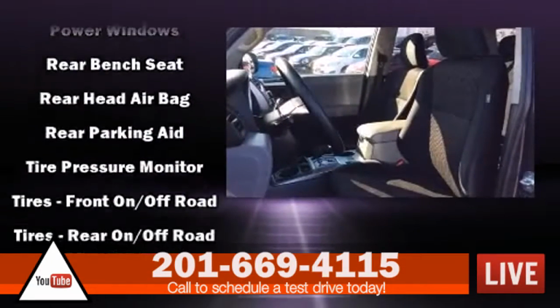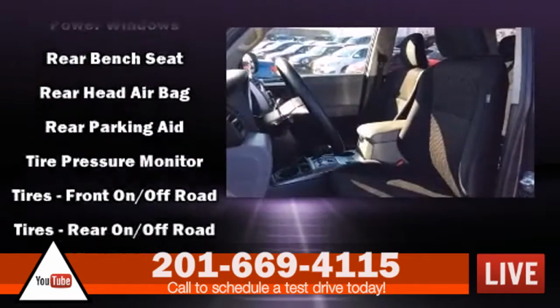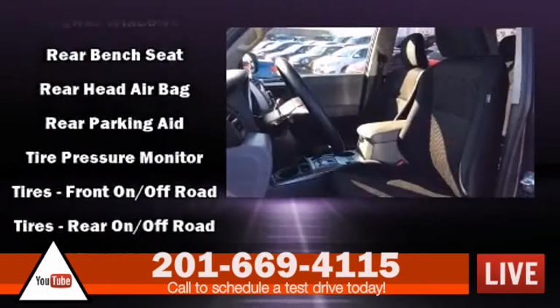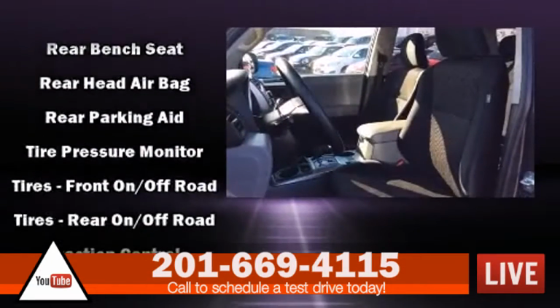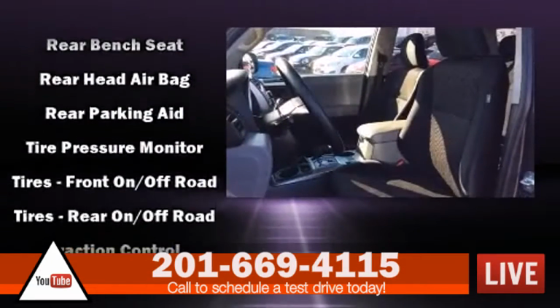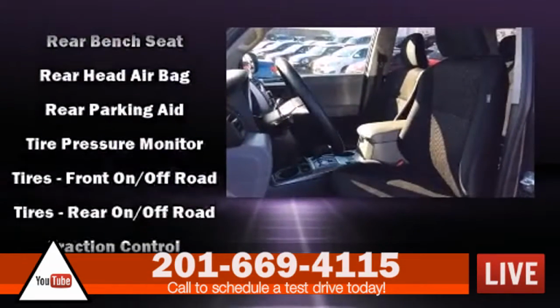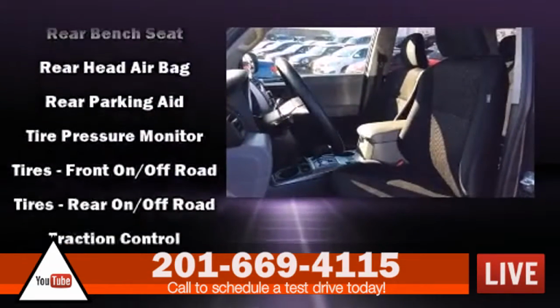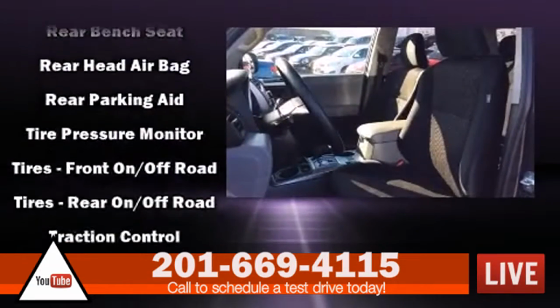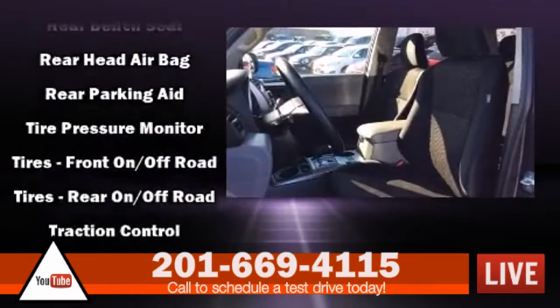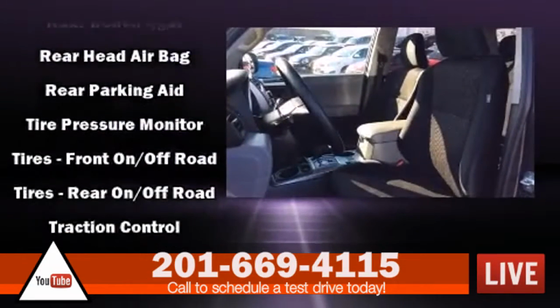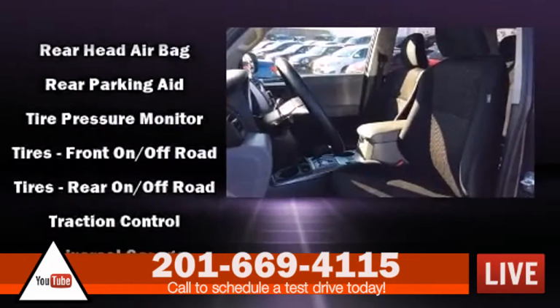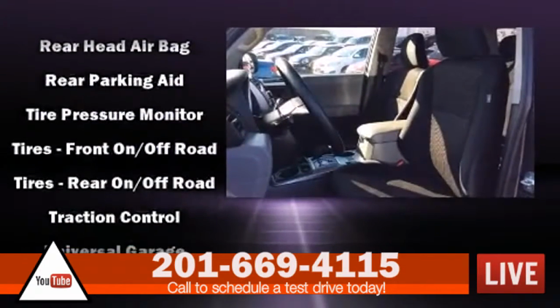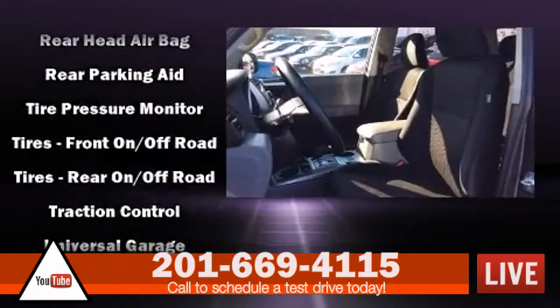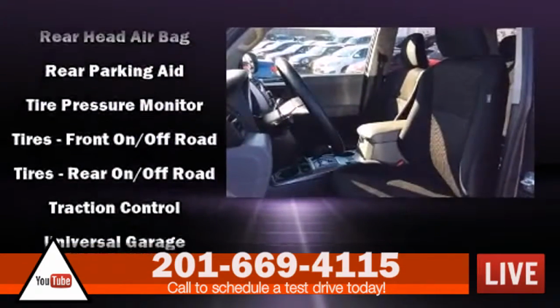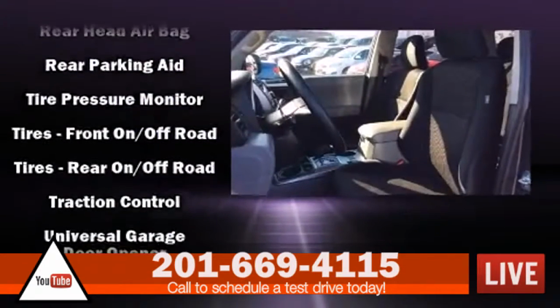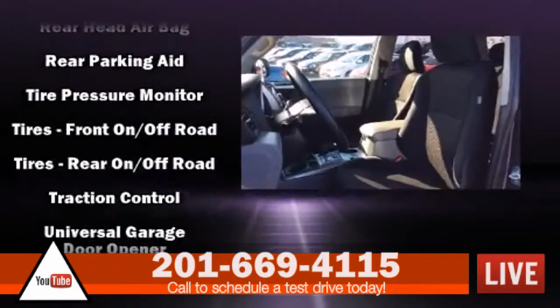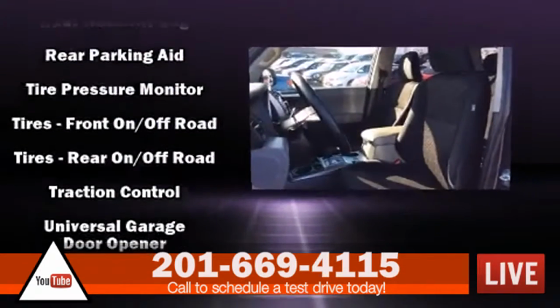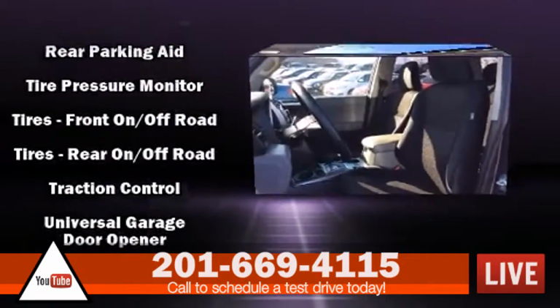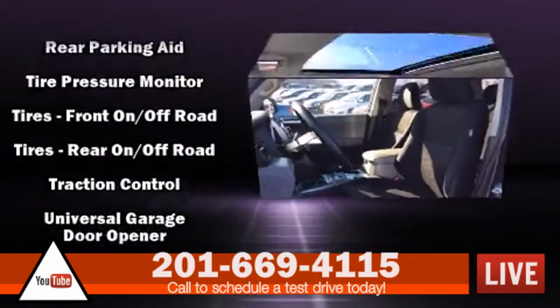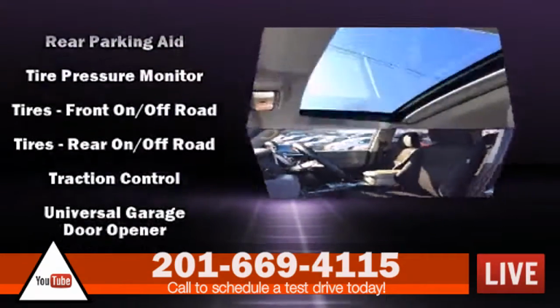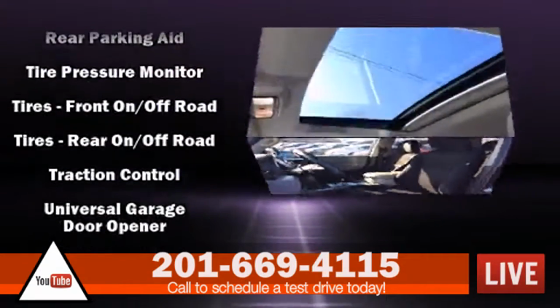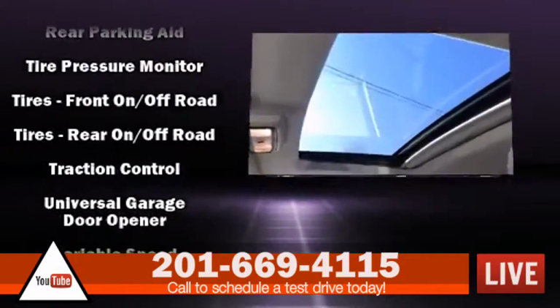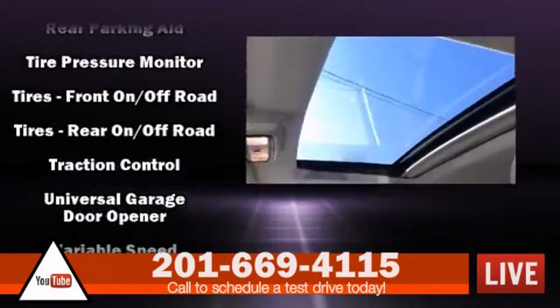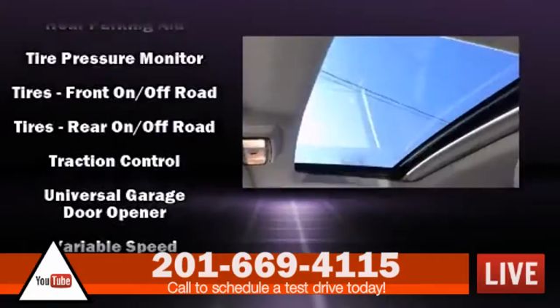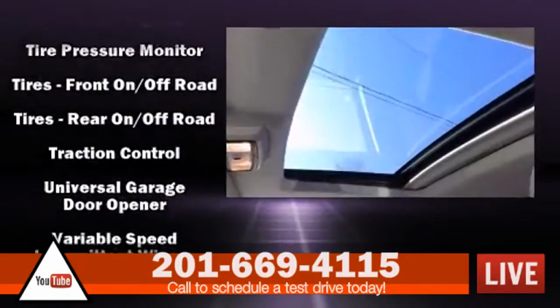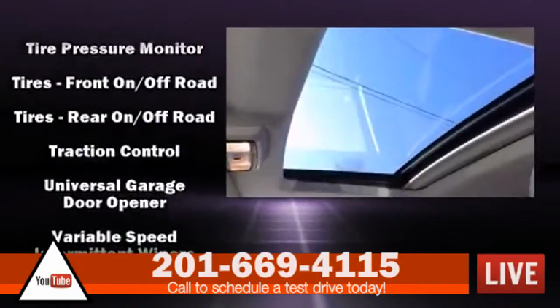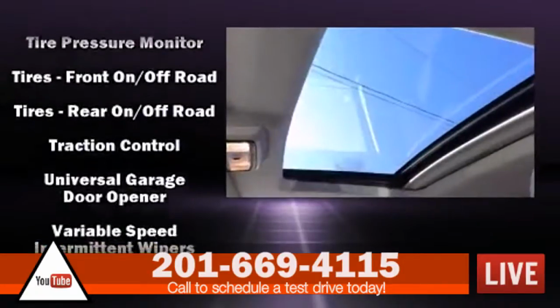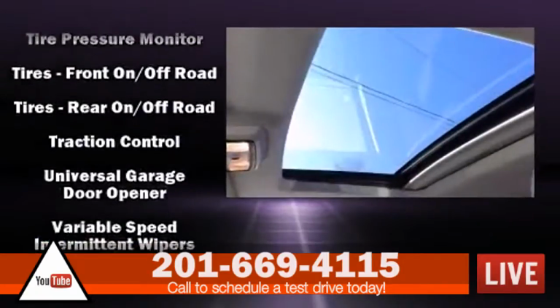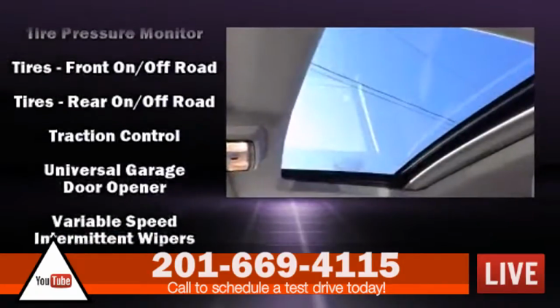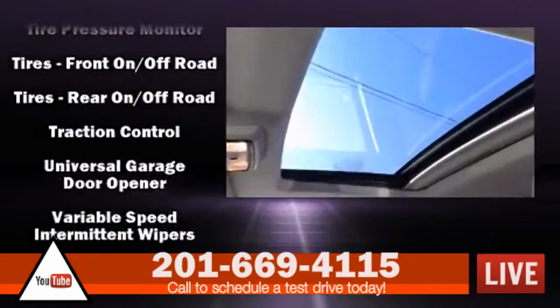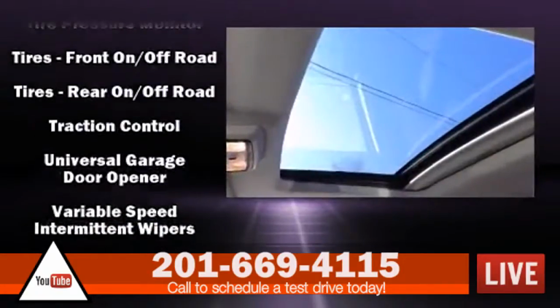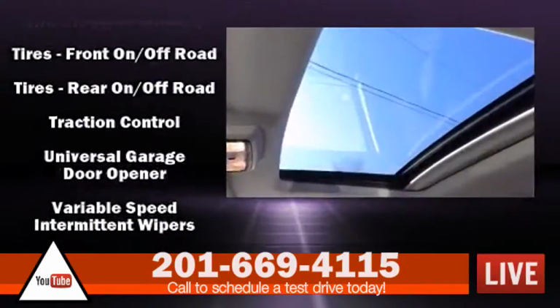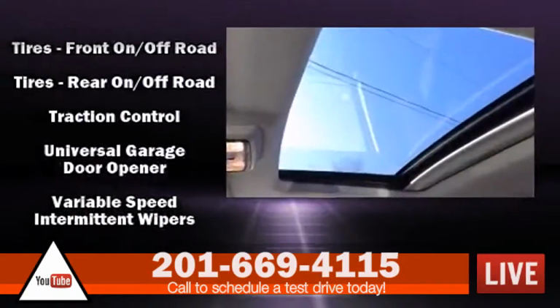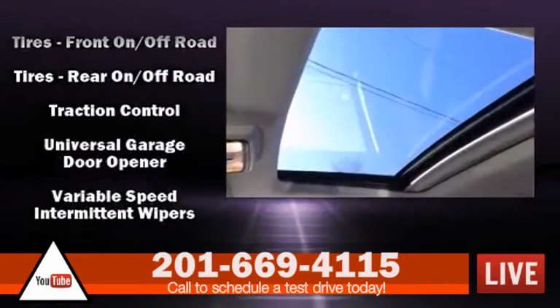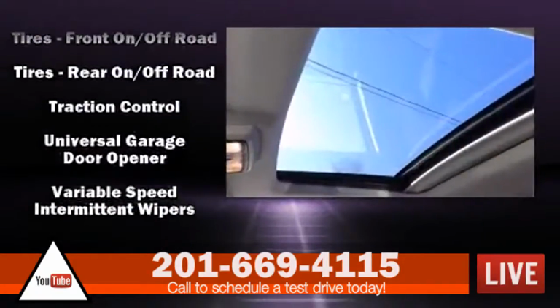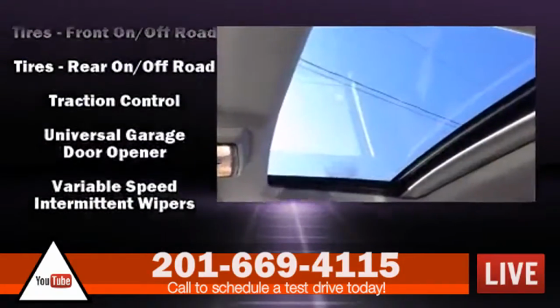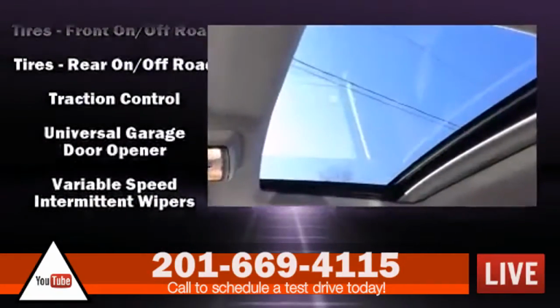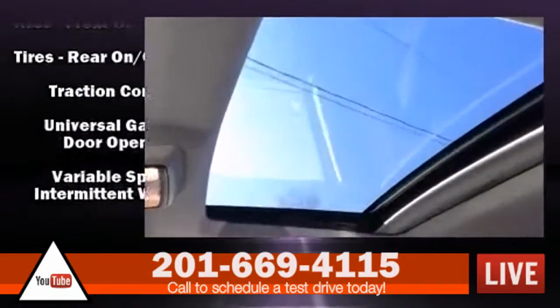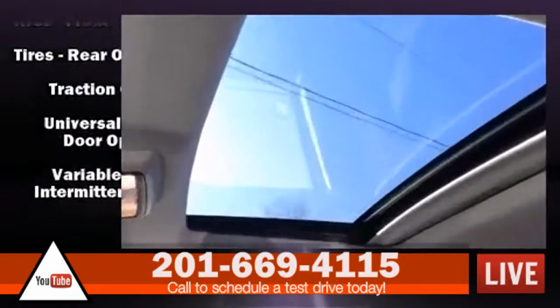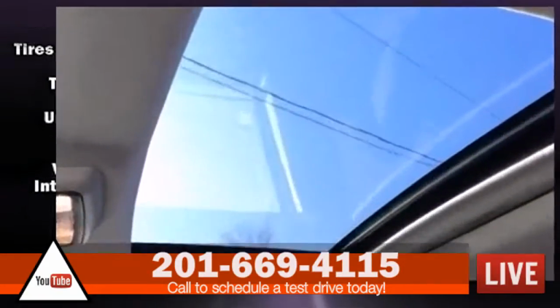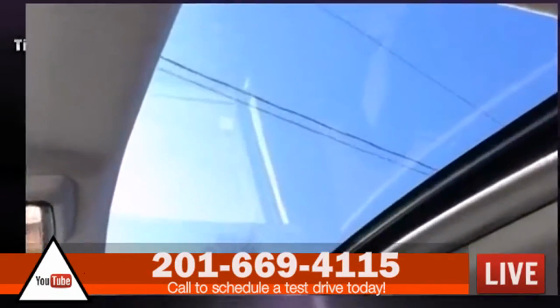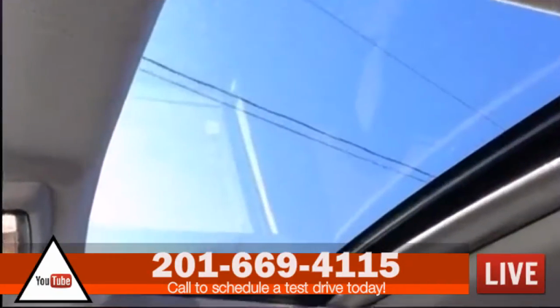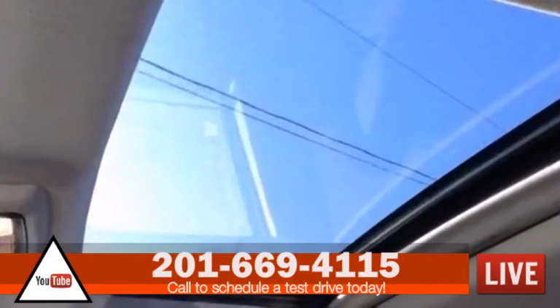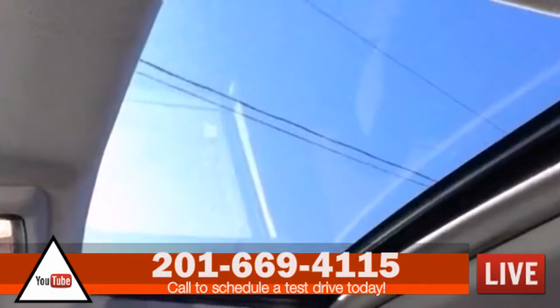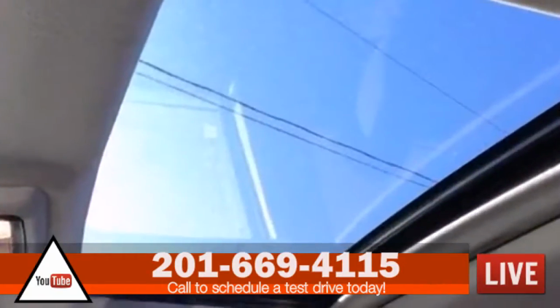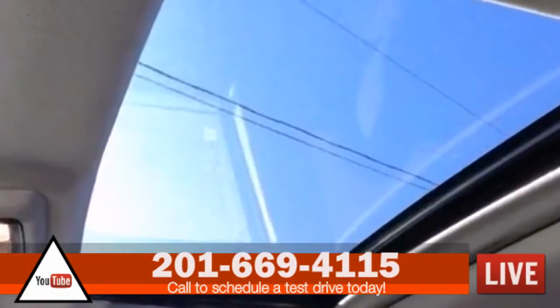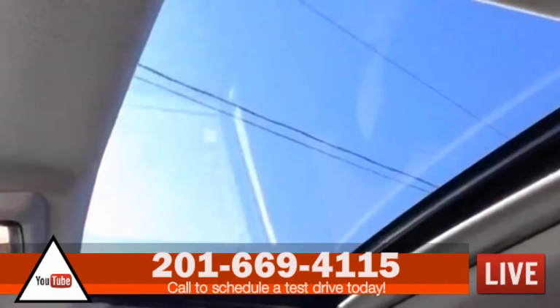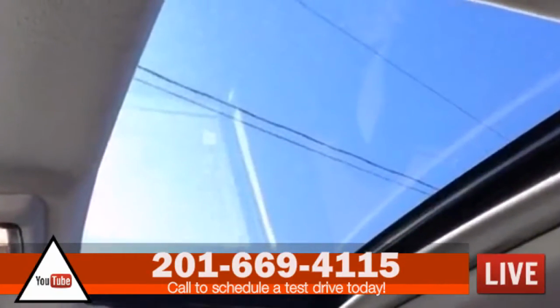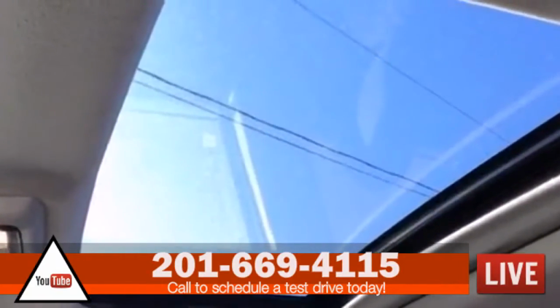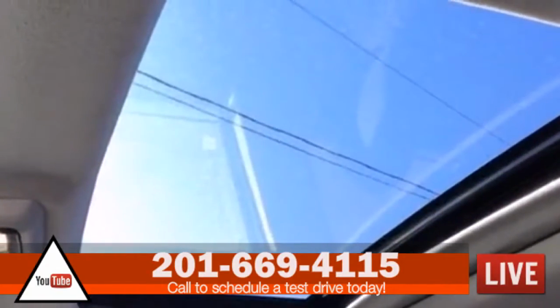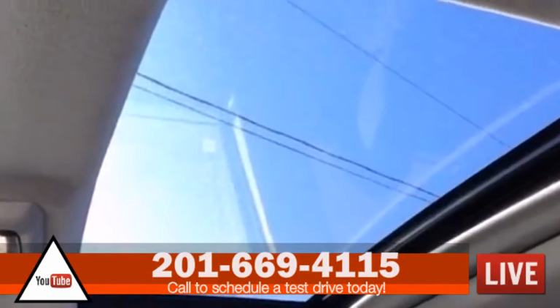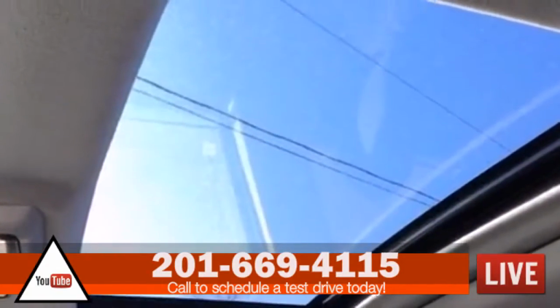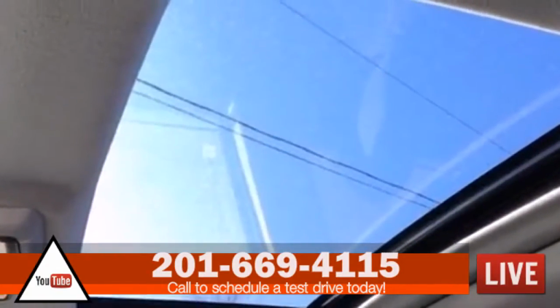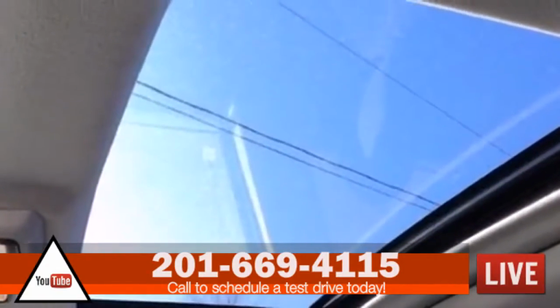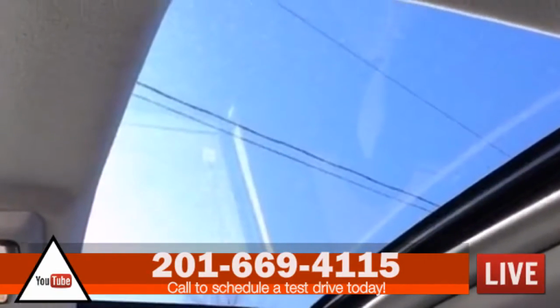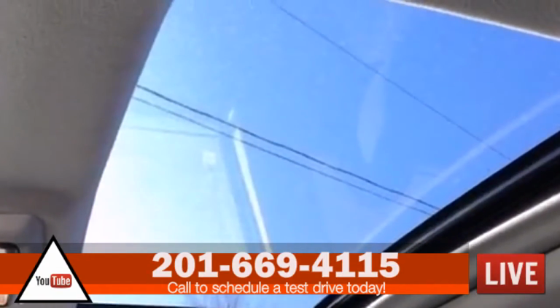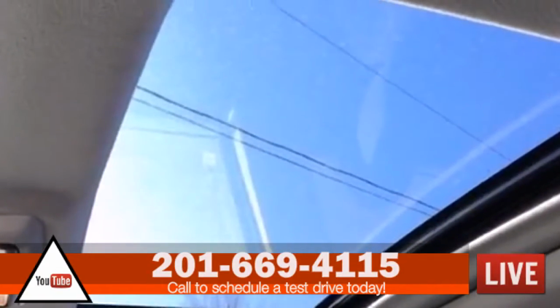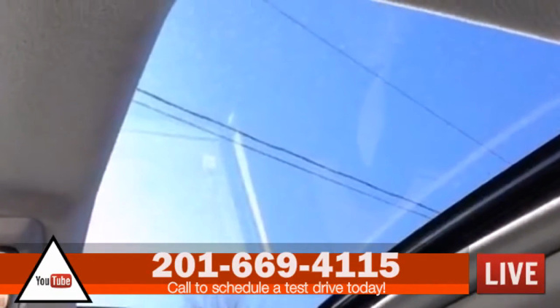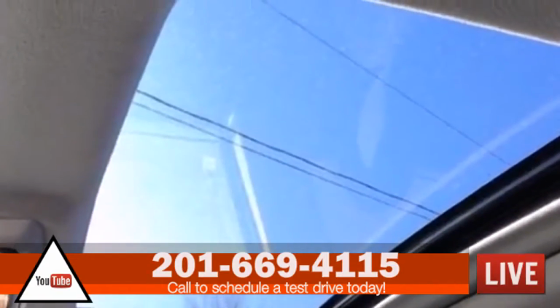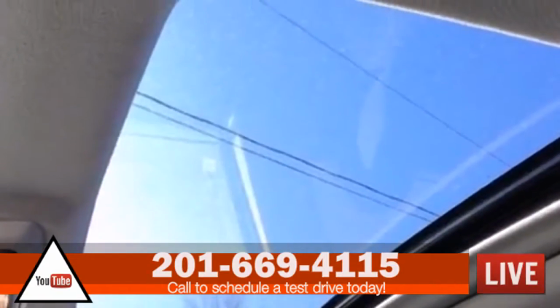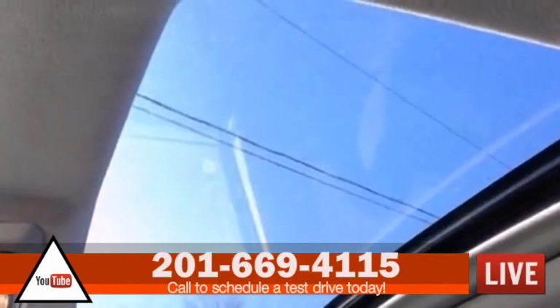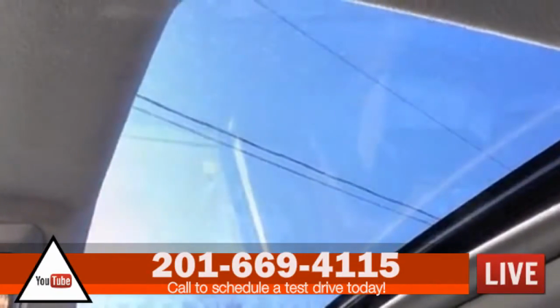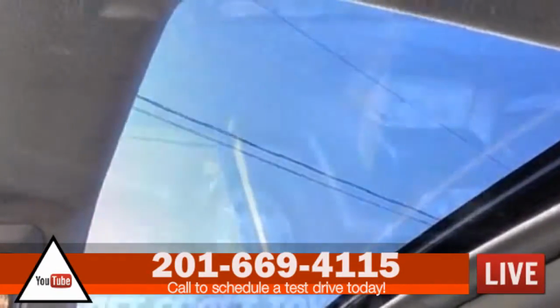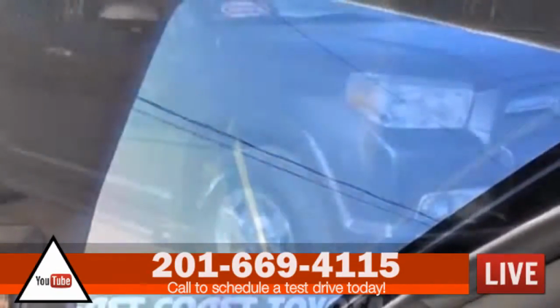This vehicle has achieved certified status by passing Toyota's comprehensive certification process.